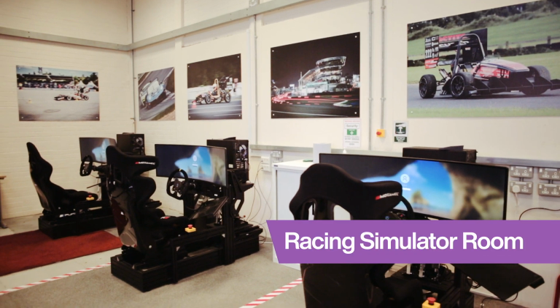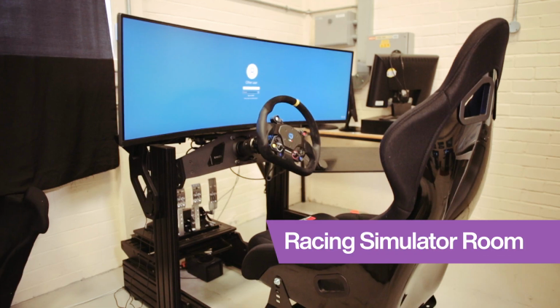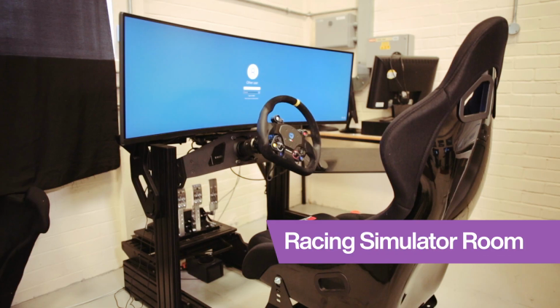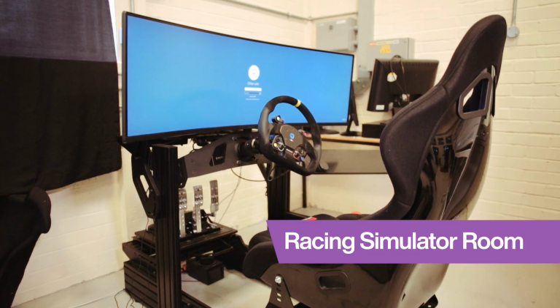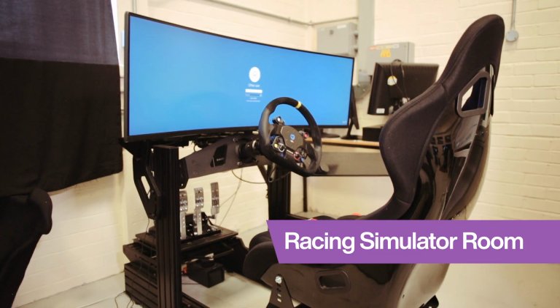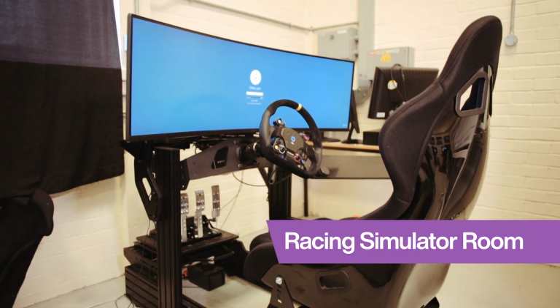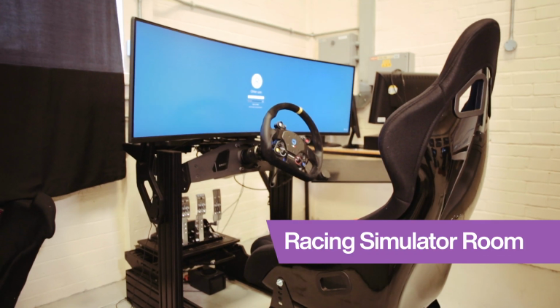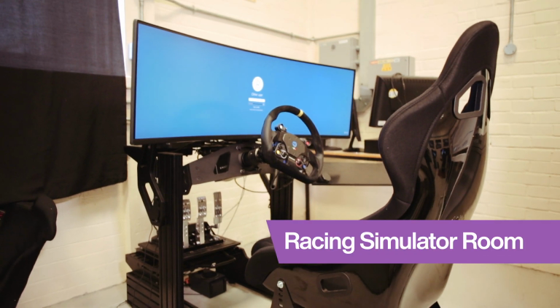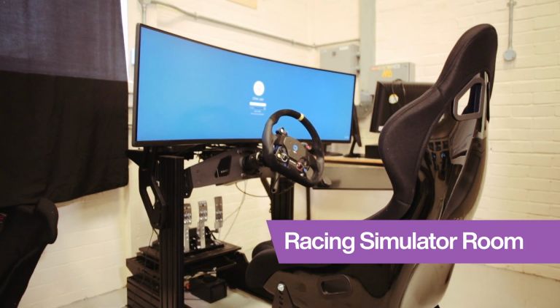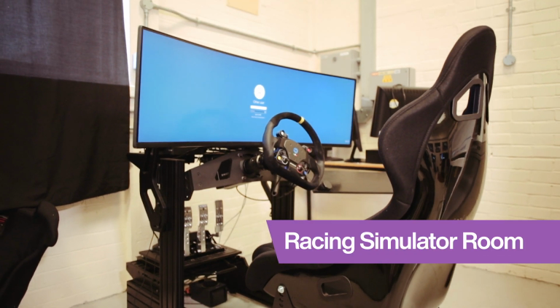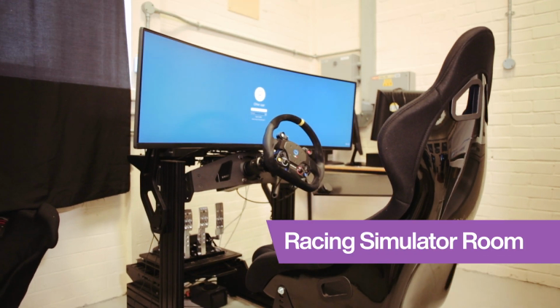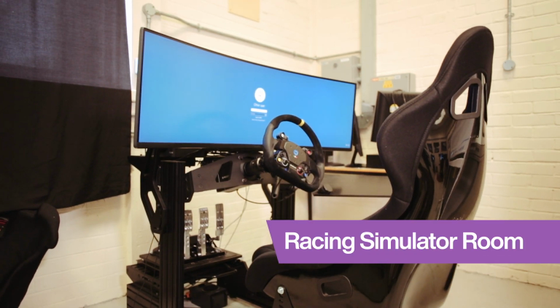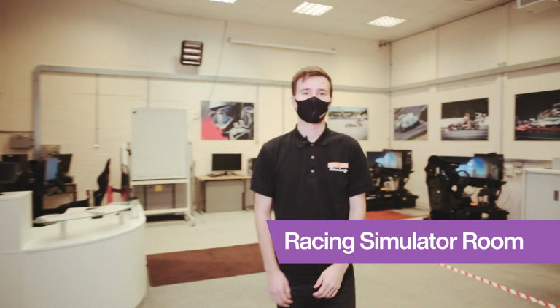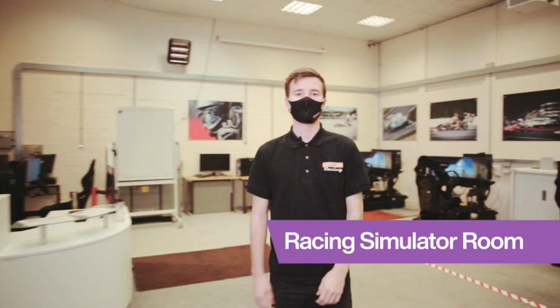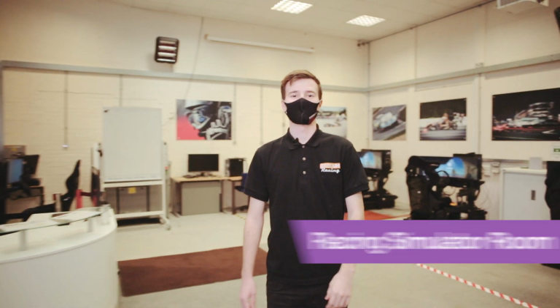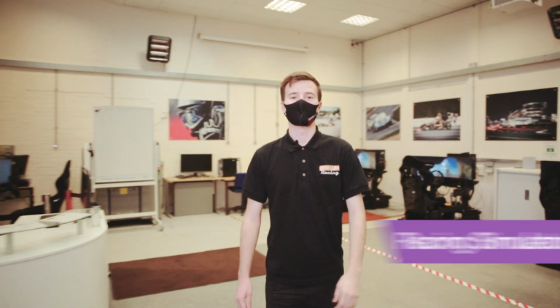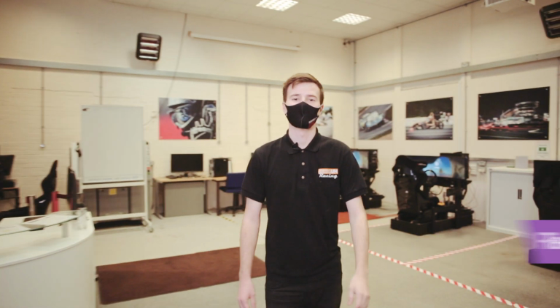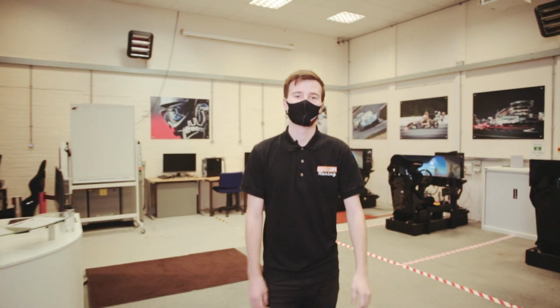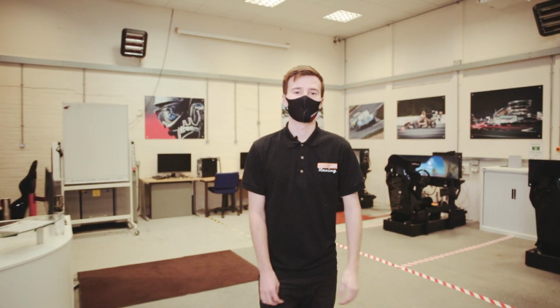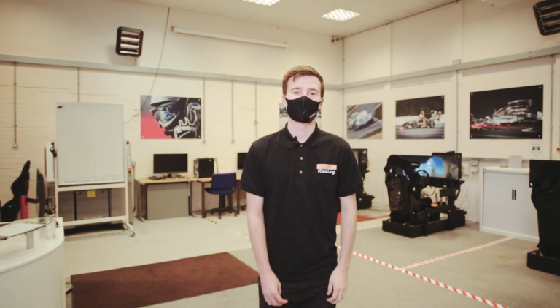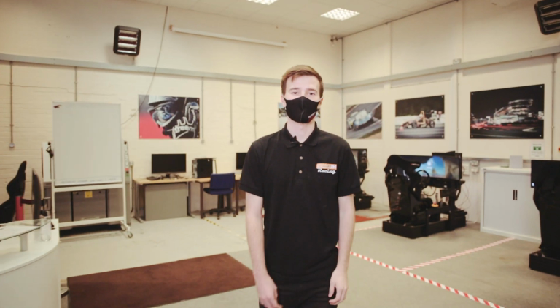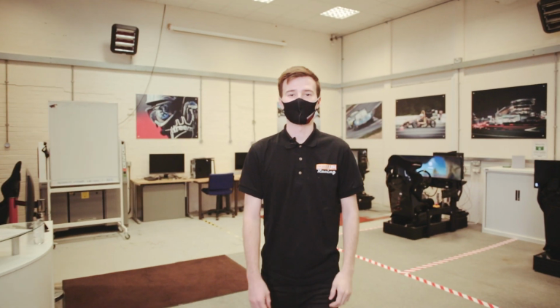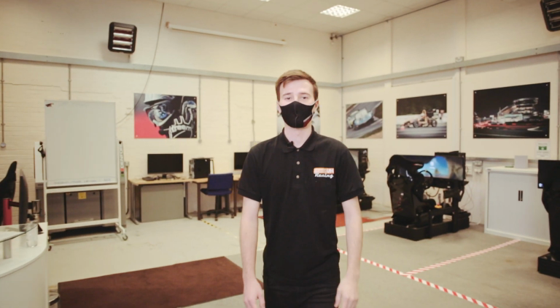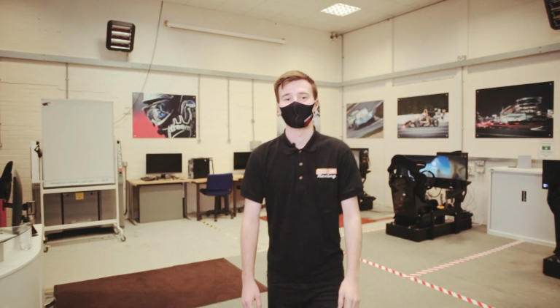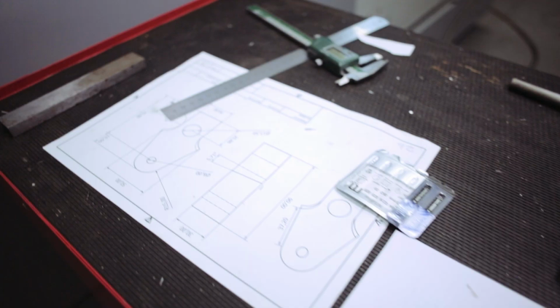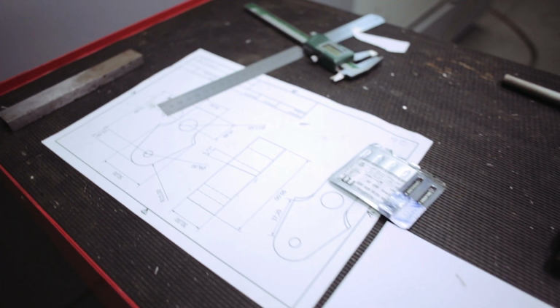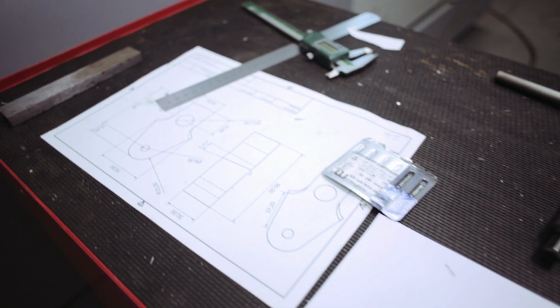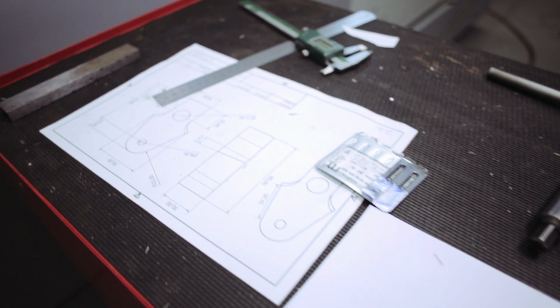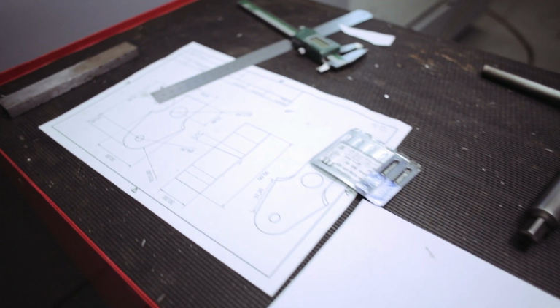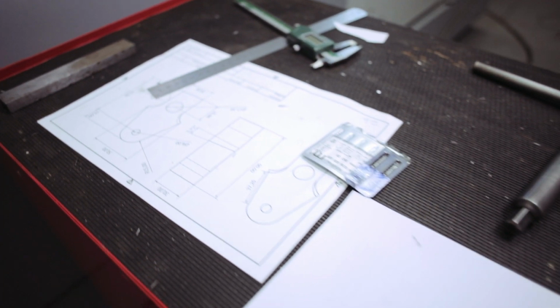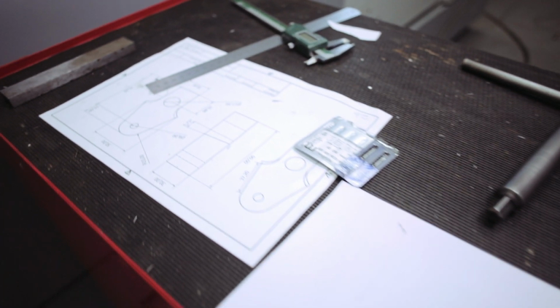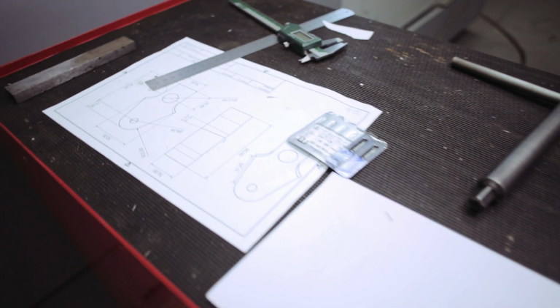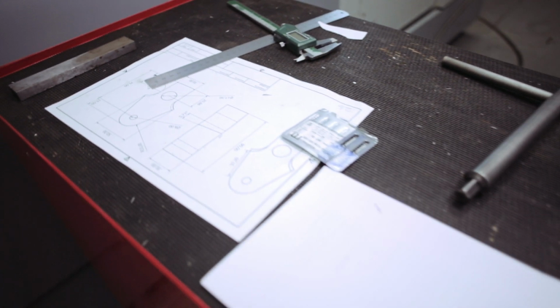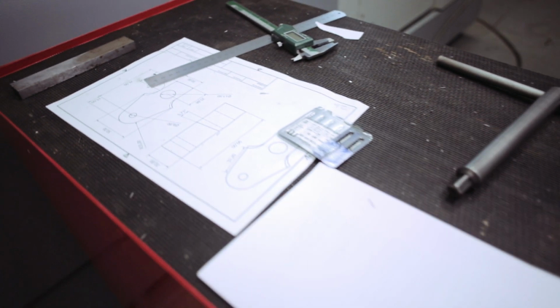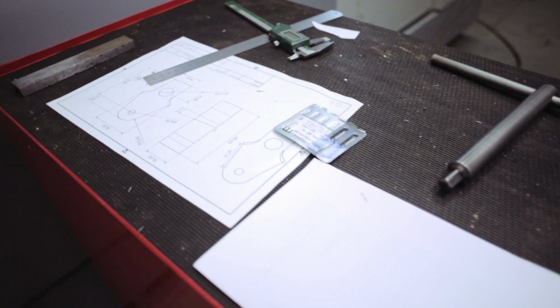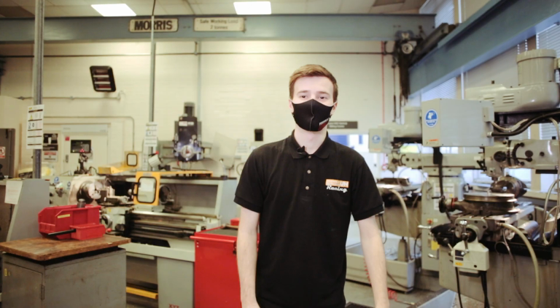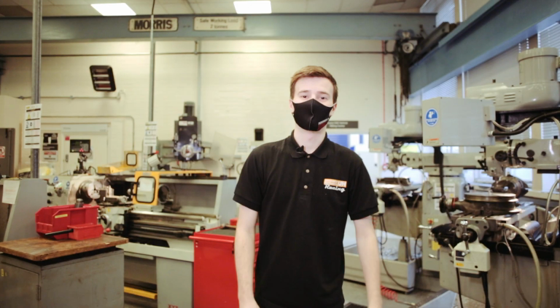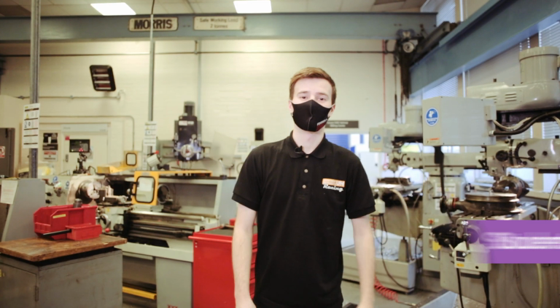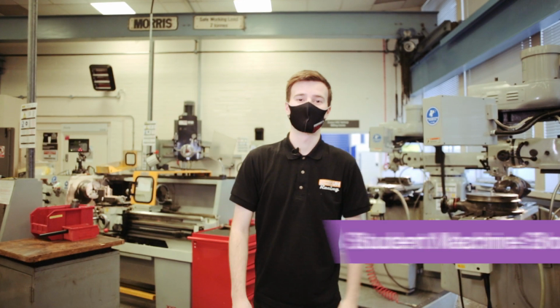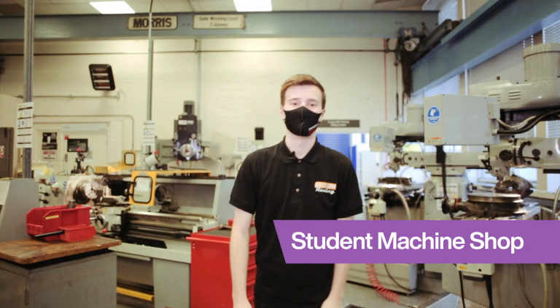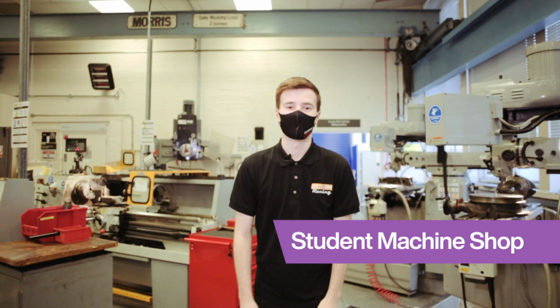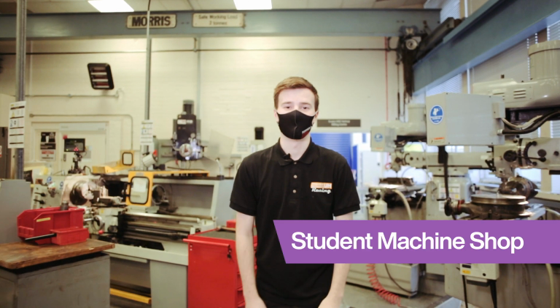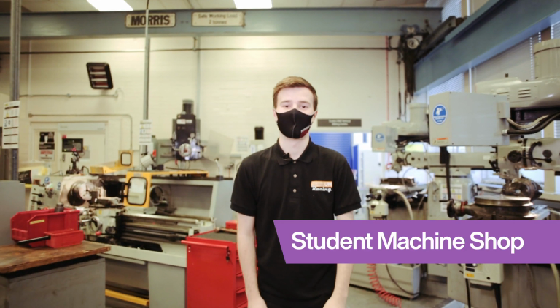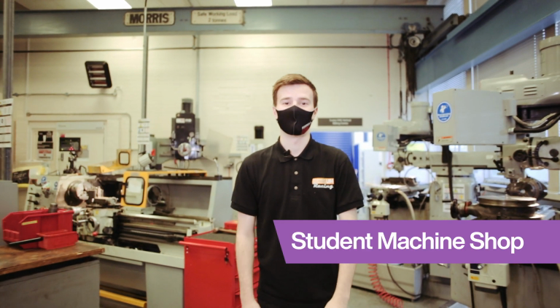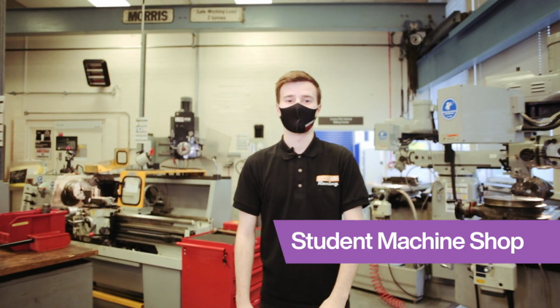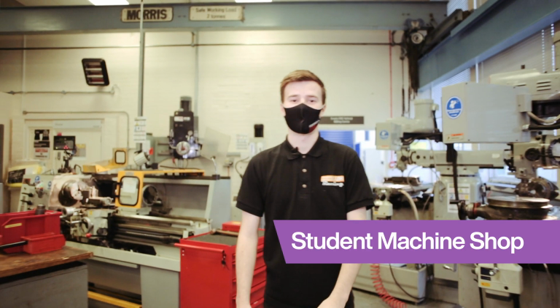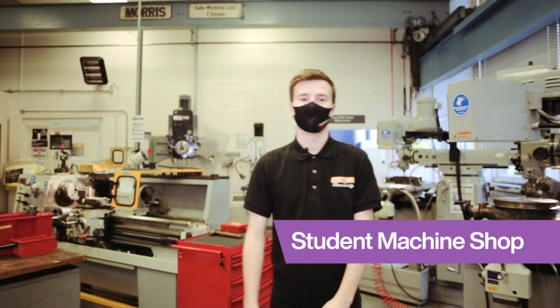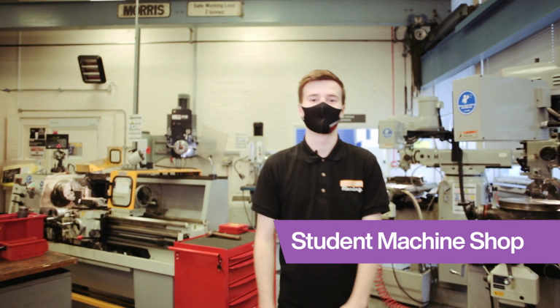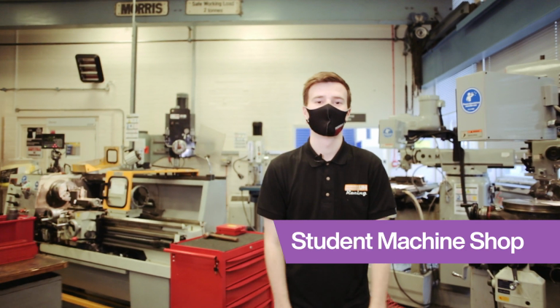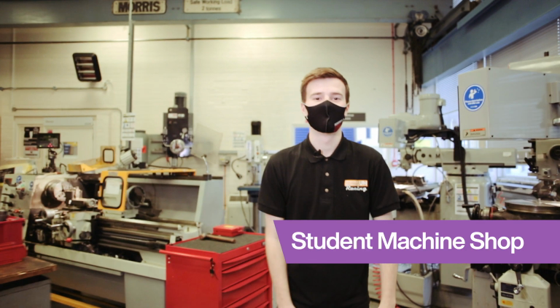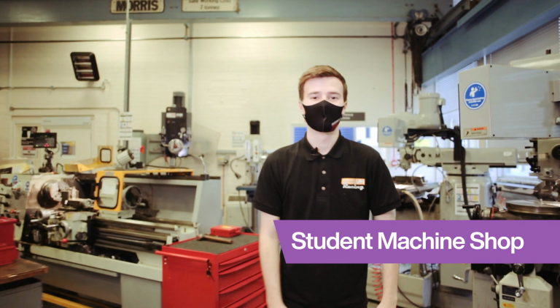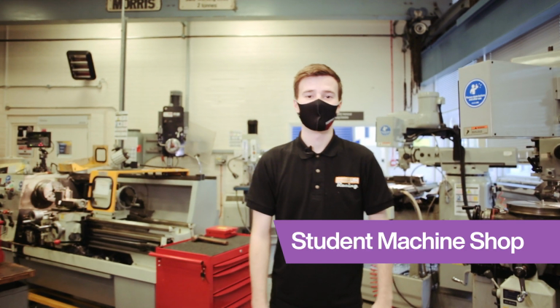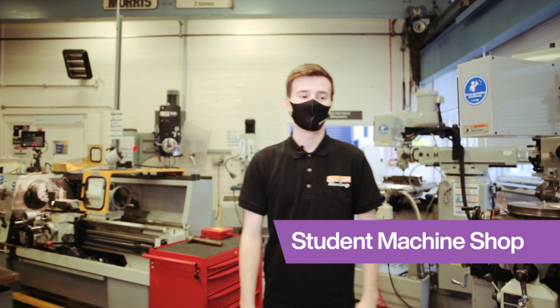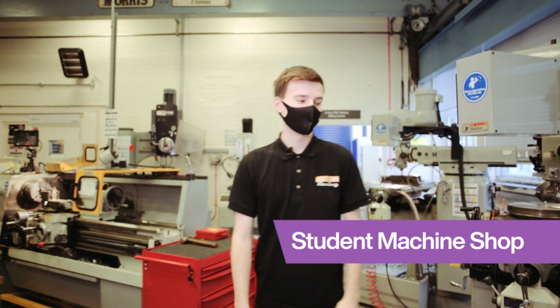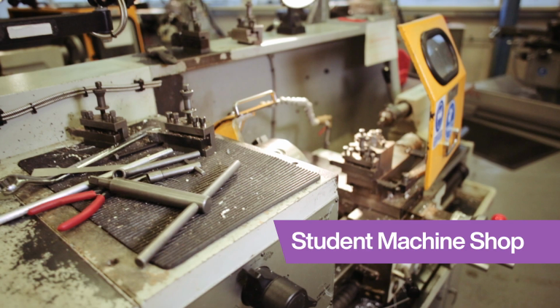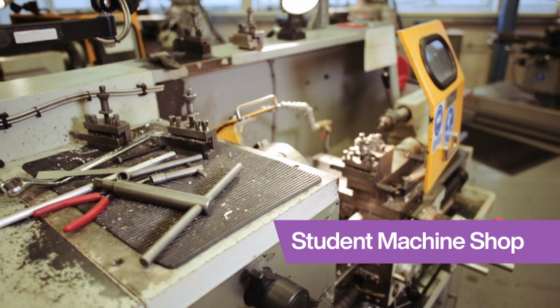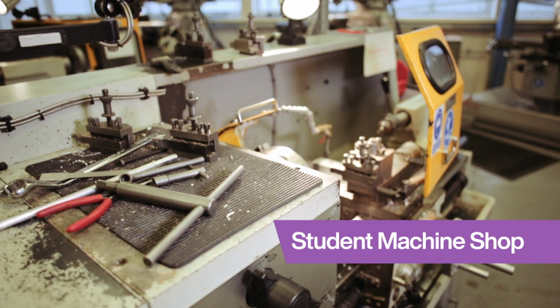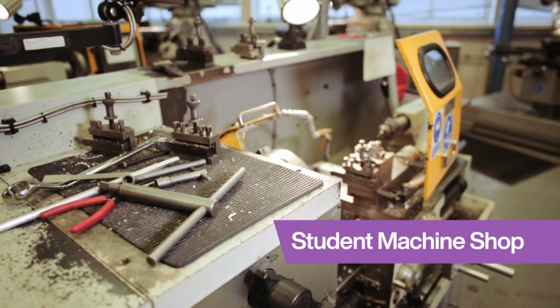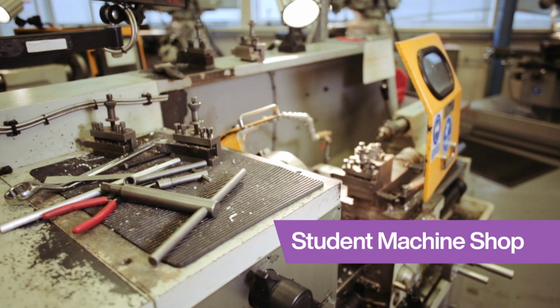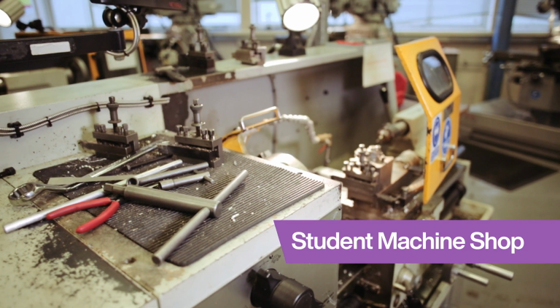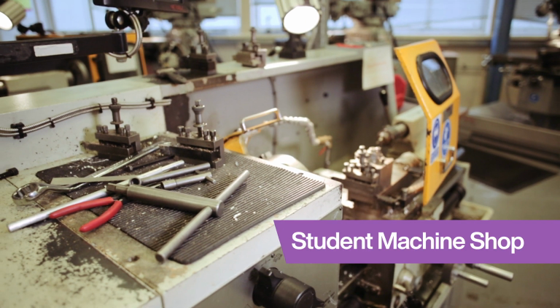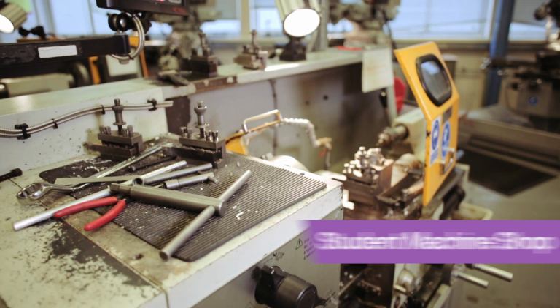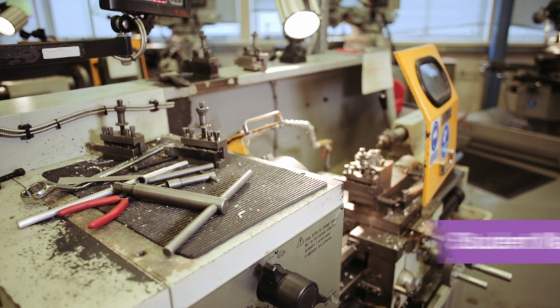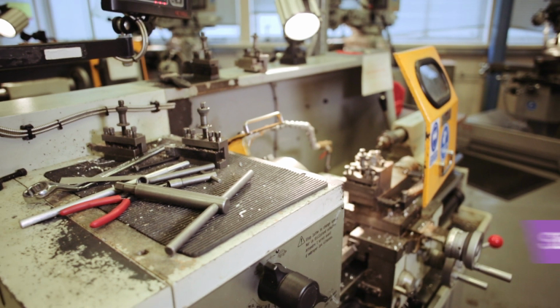We use the driver sims to help train our drivers before they drive the new vehicle. As many parts as possible get made in-house — this is the machine shop where that happens.